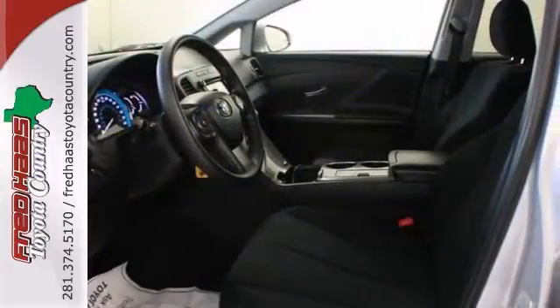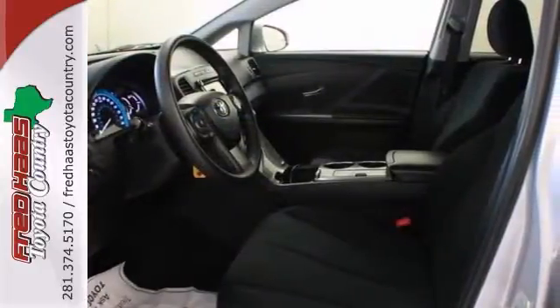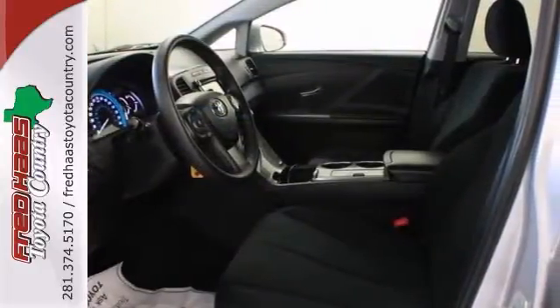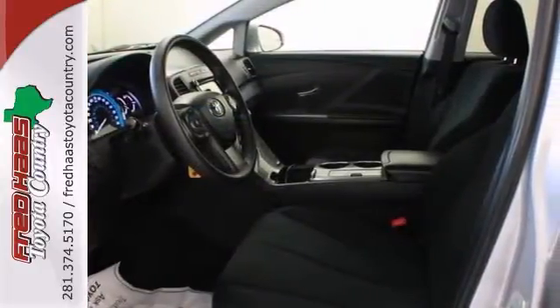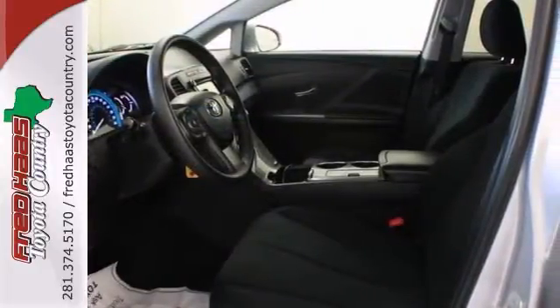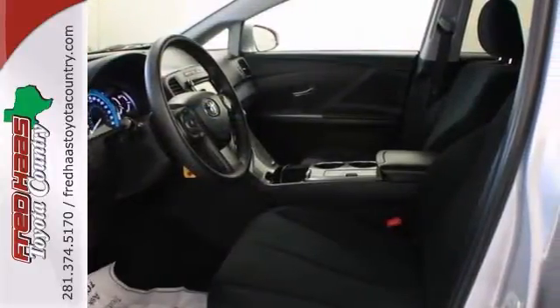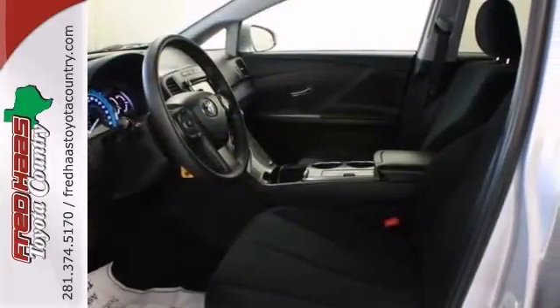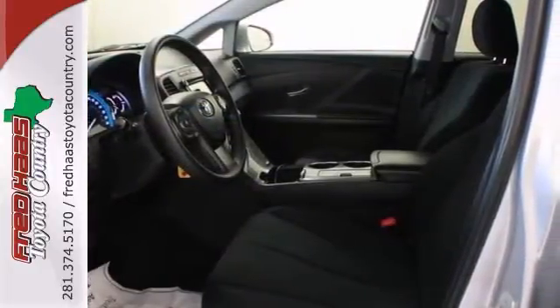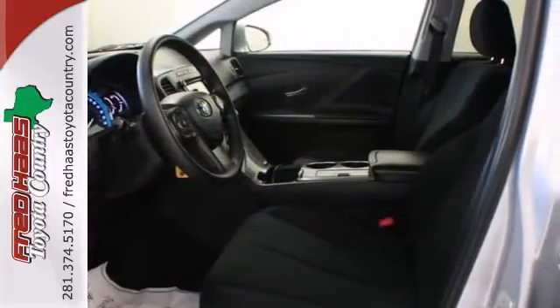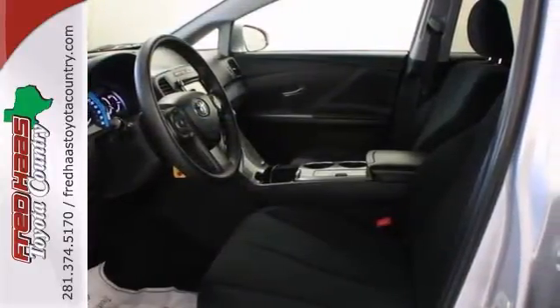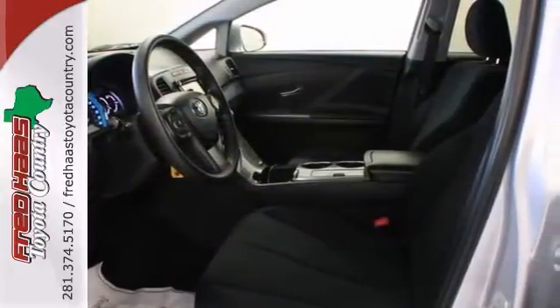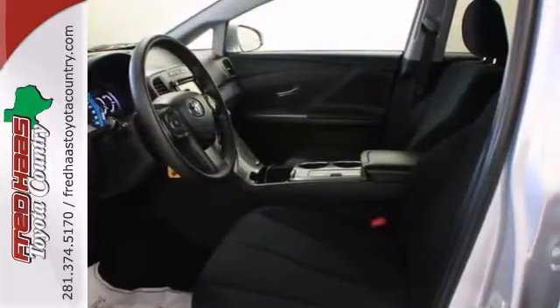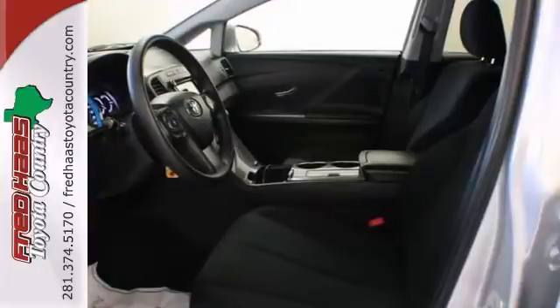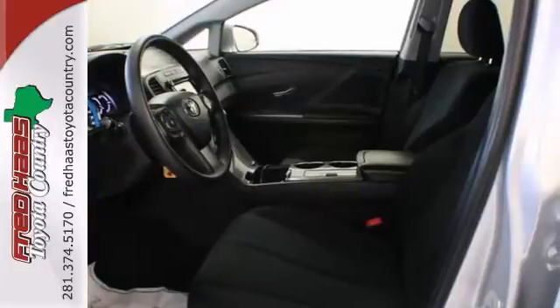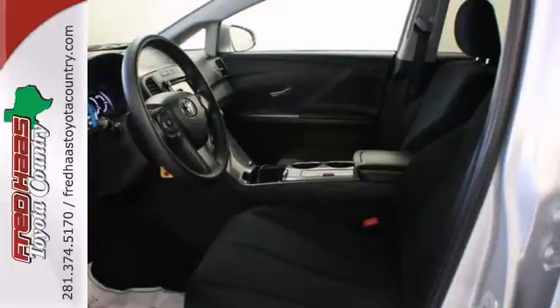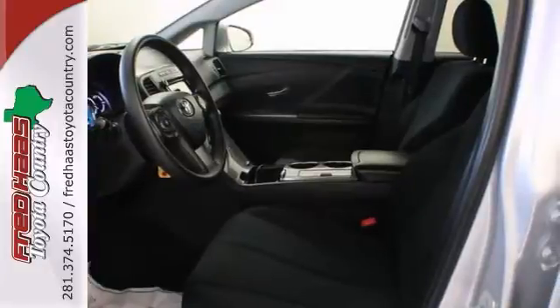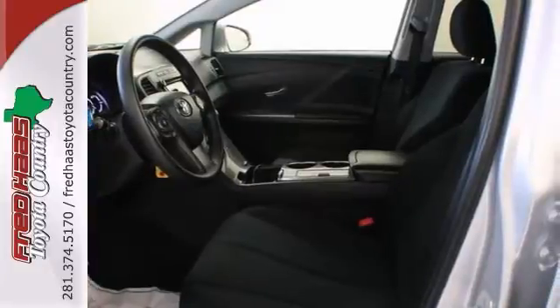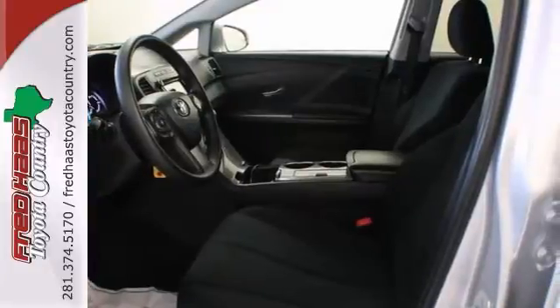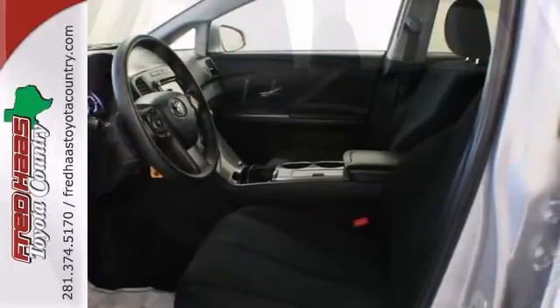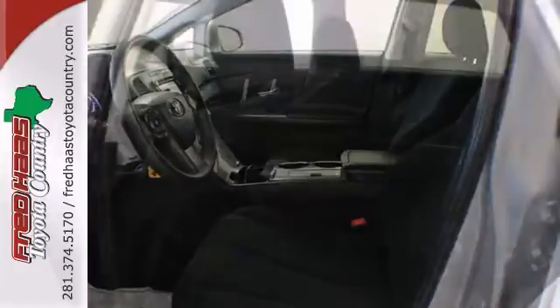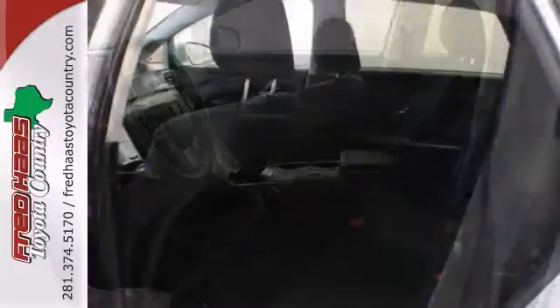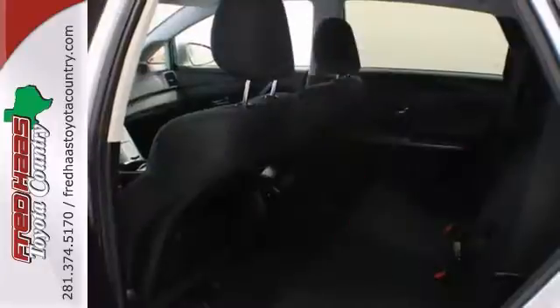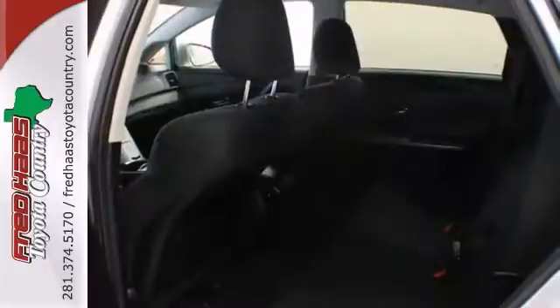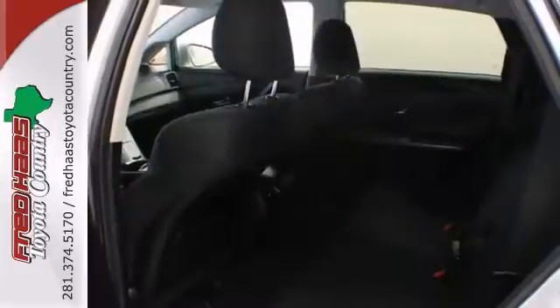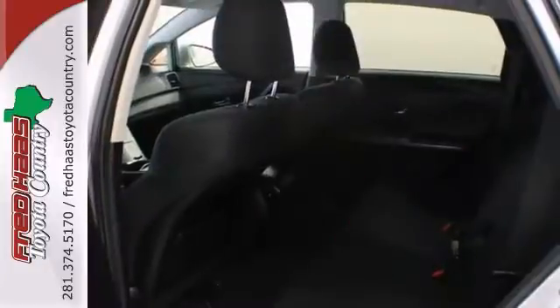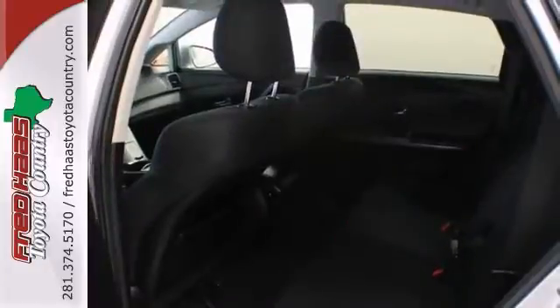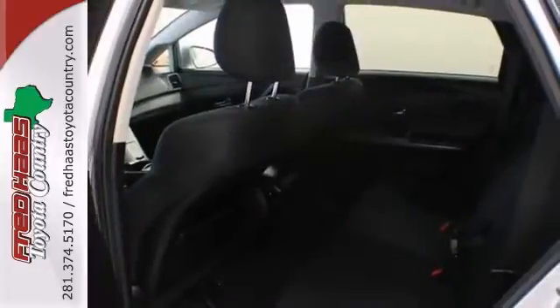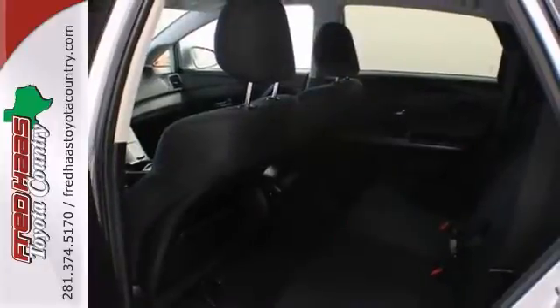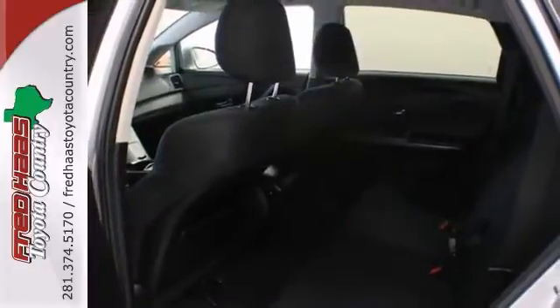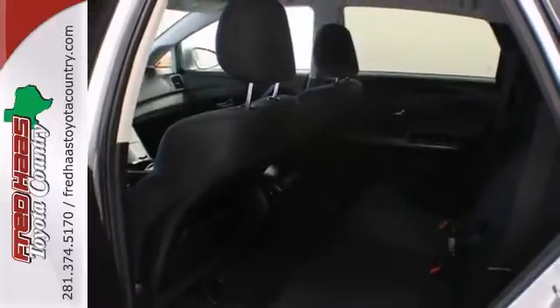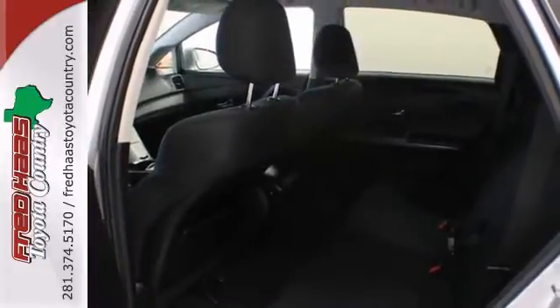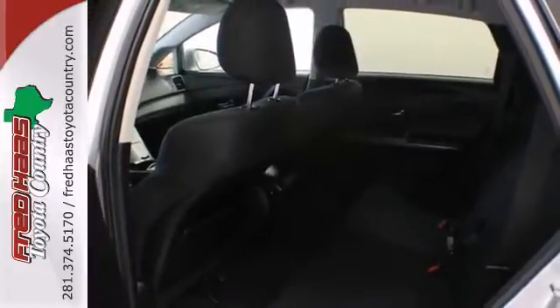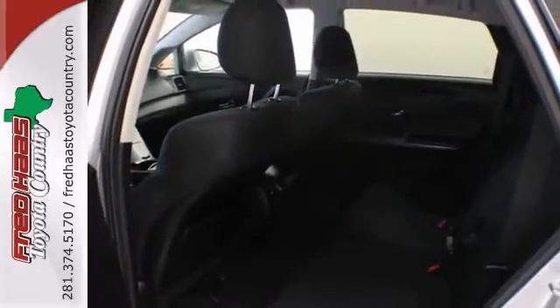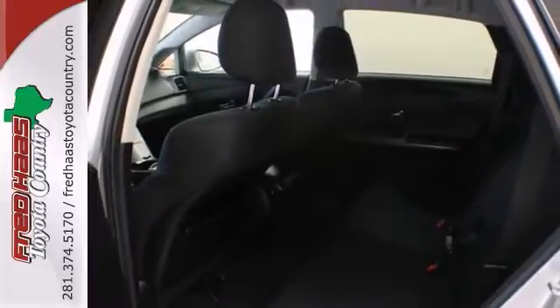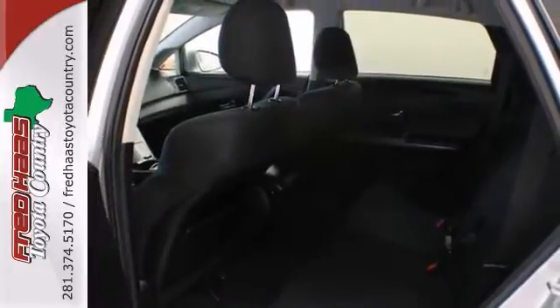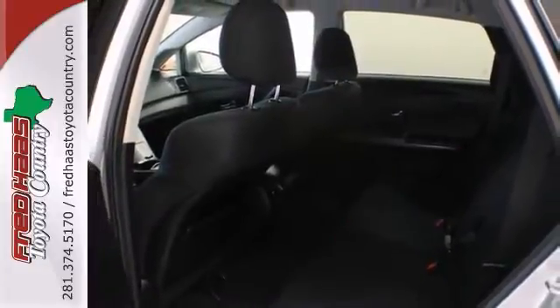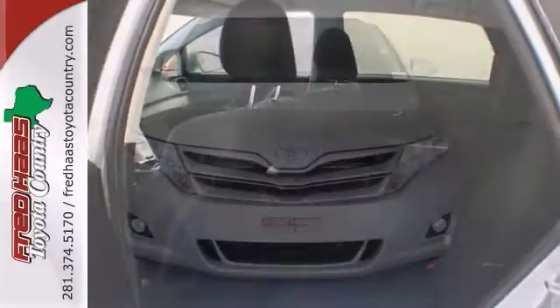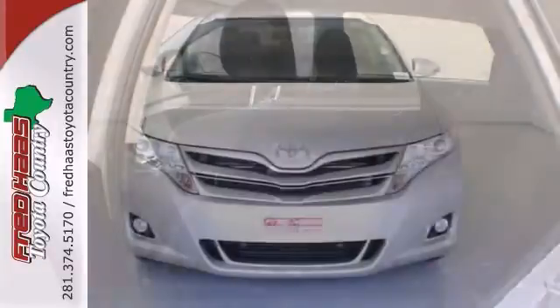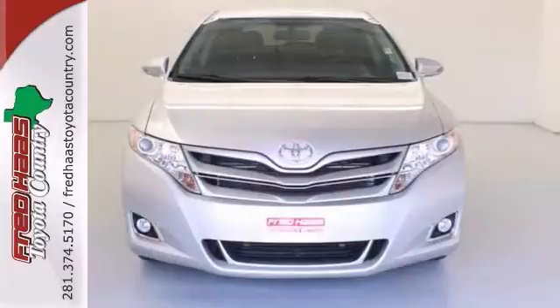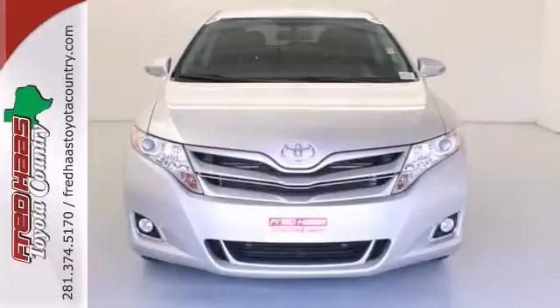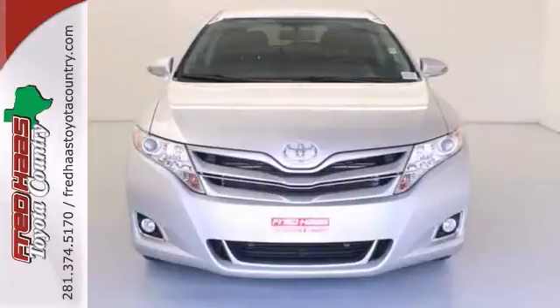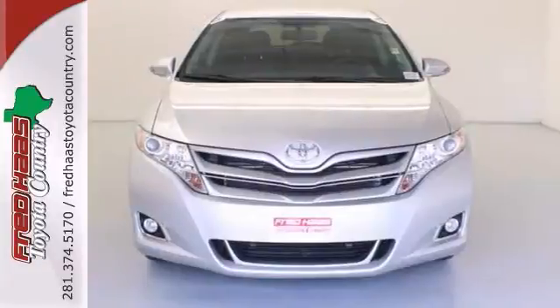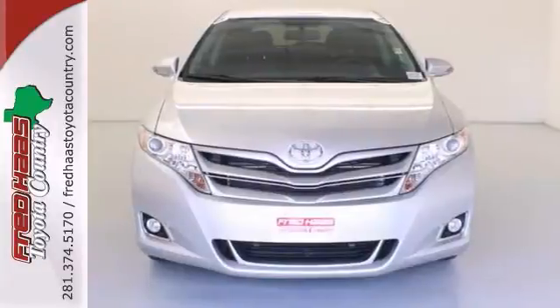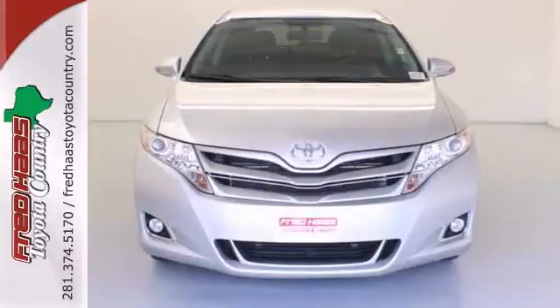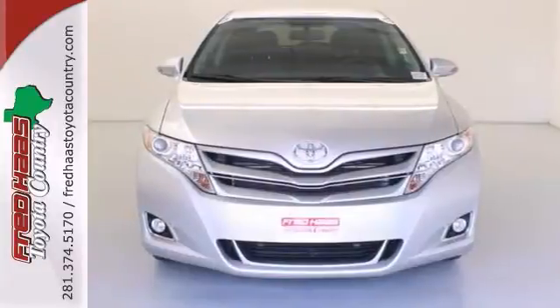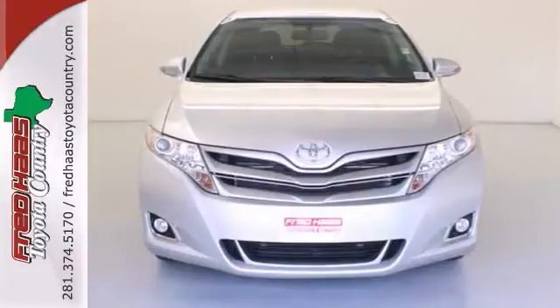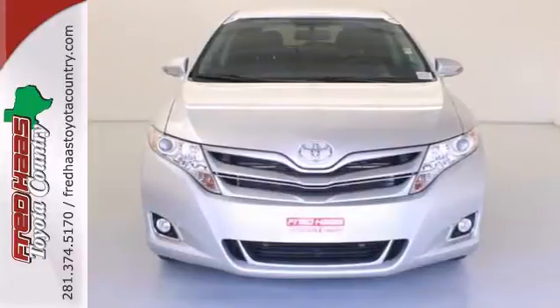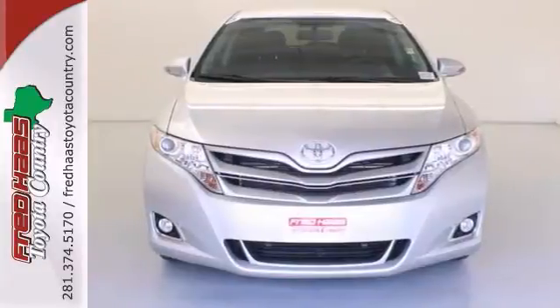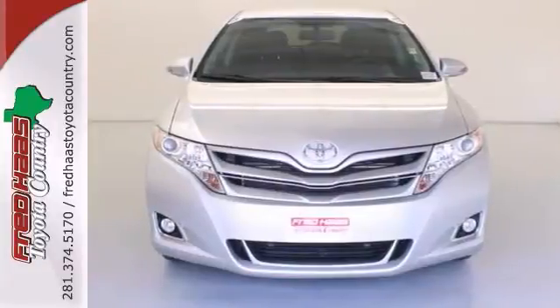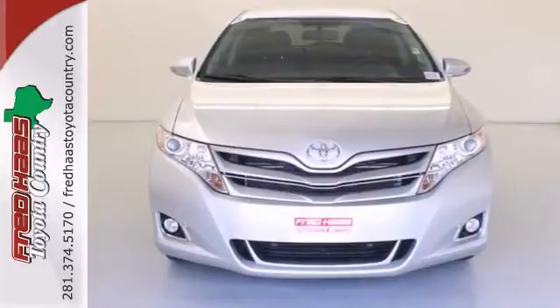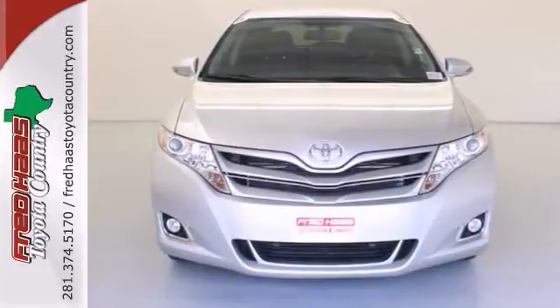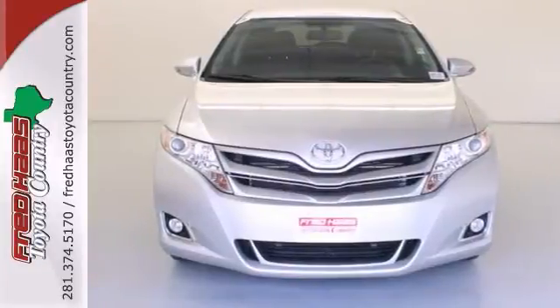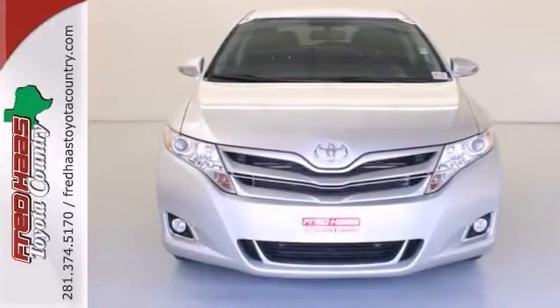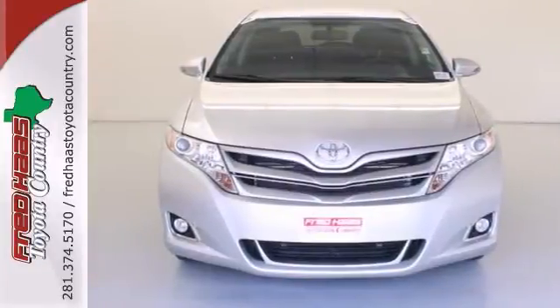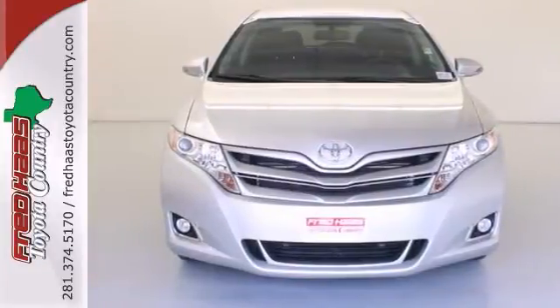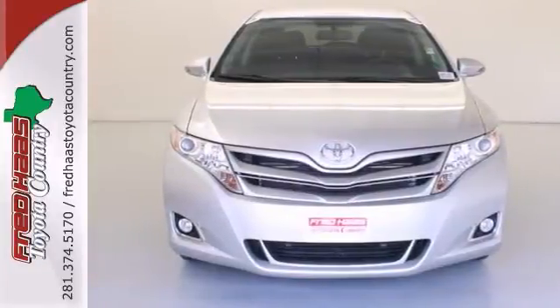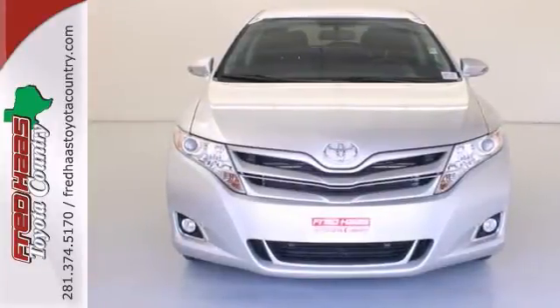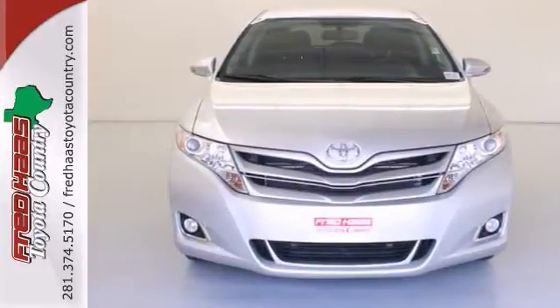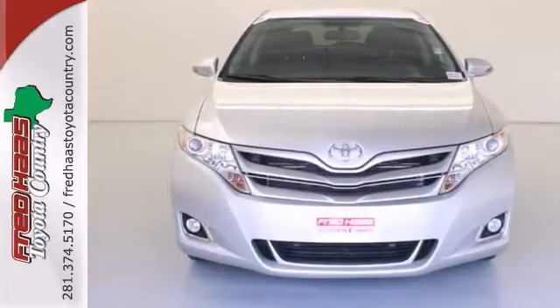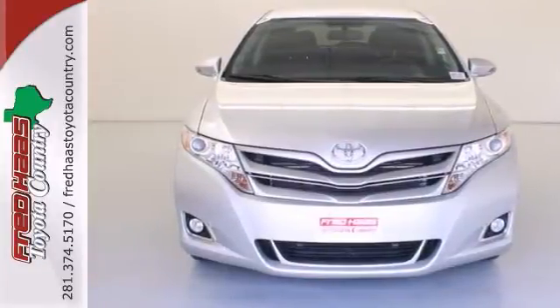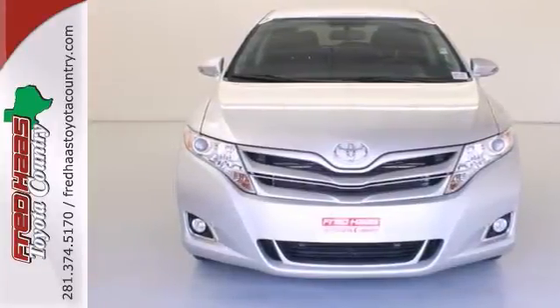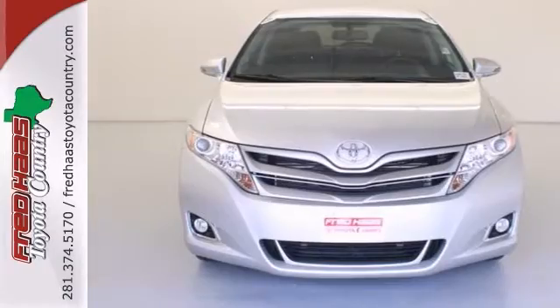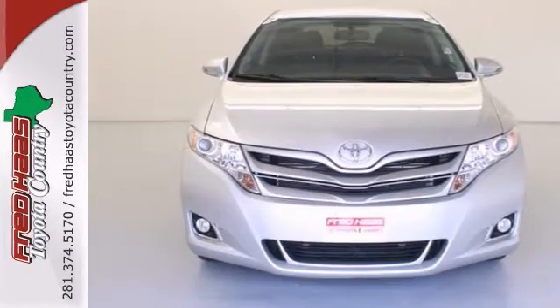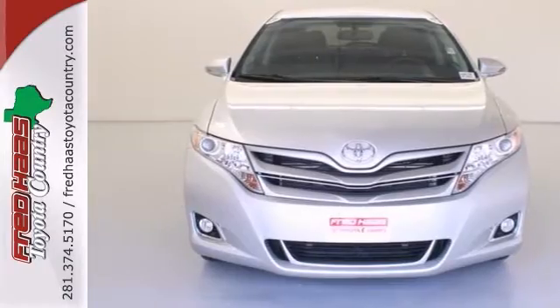Features include keyless entry, heated mirrors, alloy wheels, and digital display screen. So stop in for your test drive today.